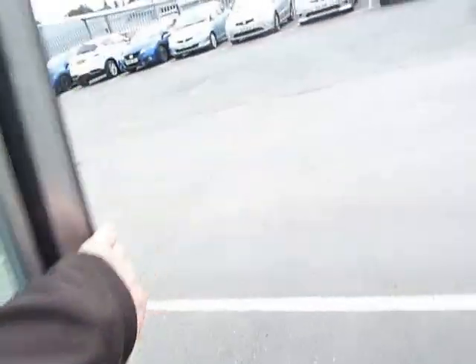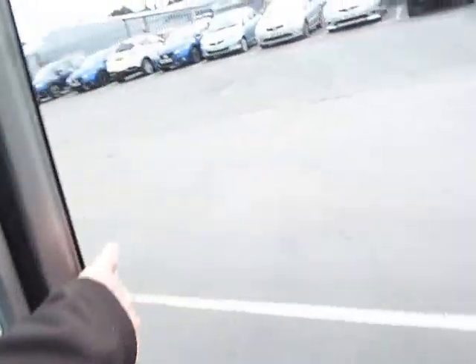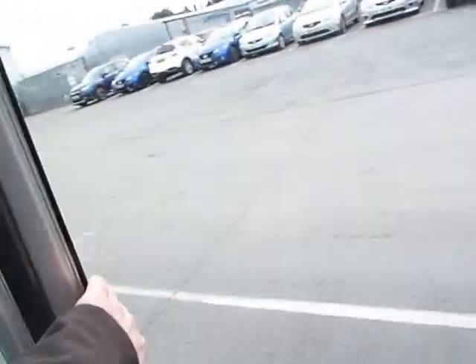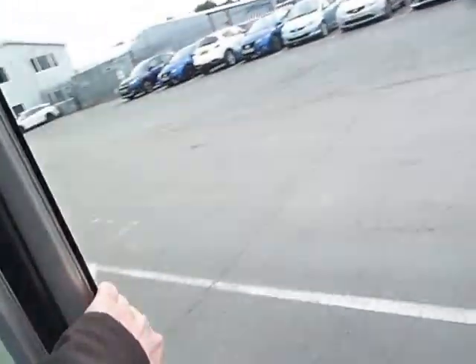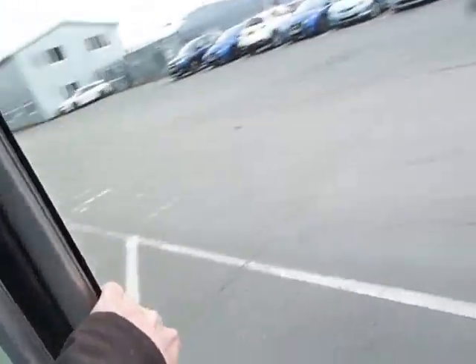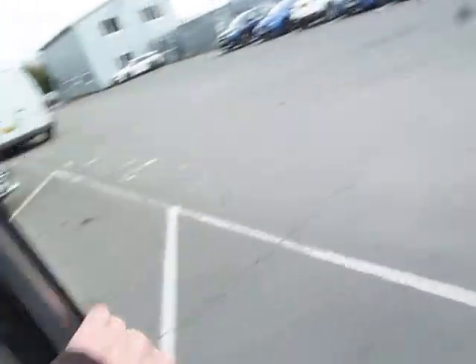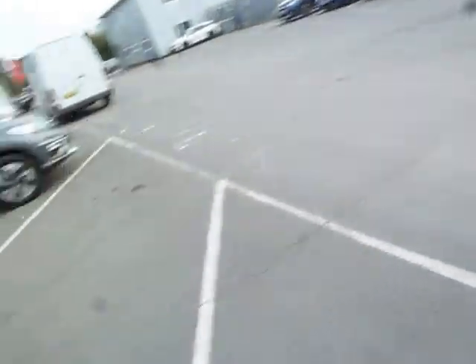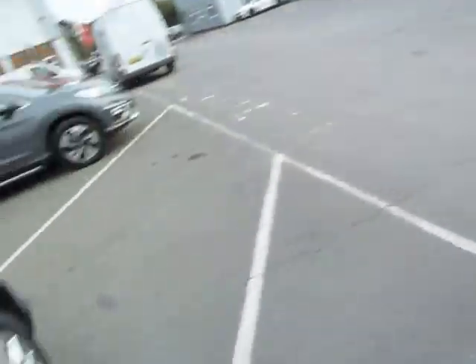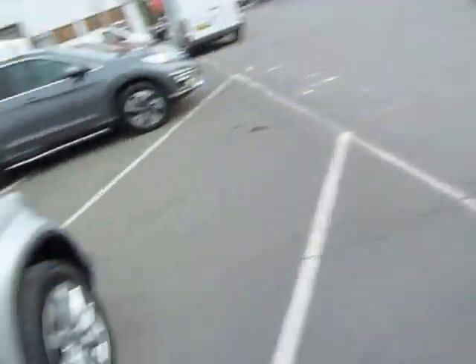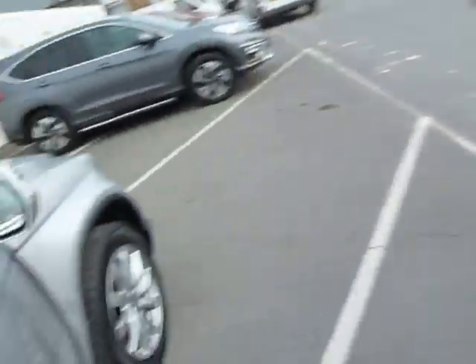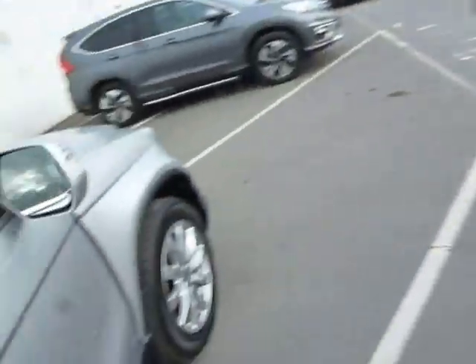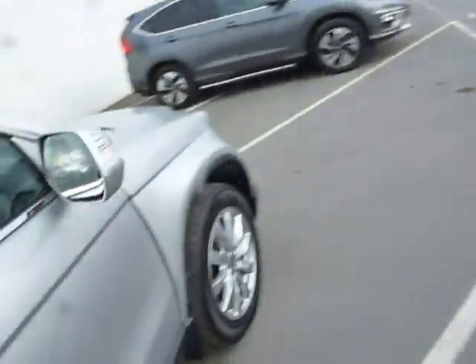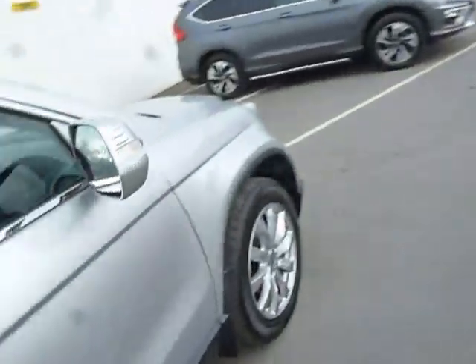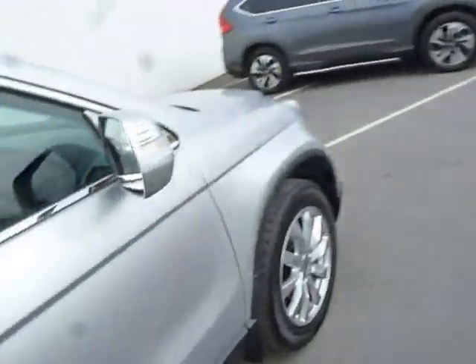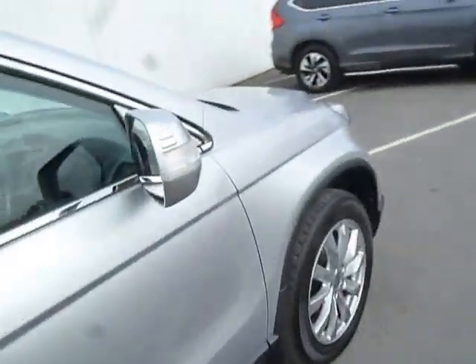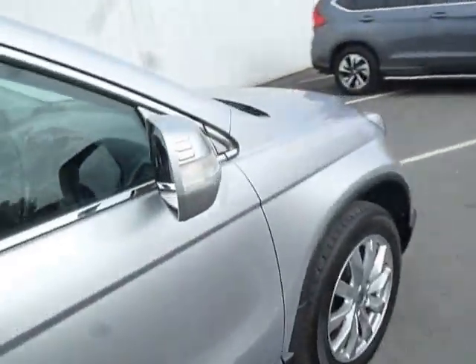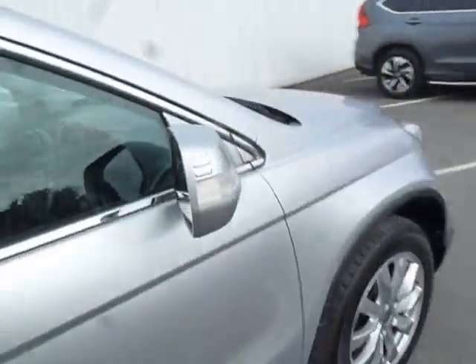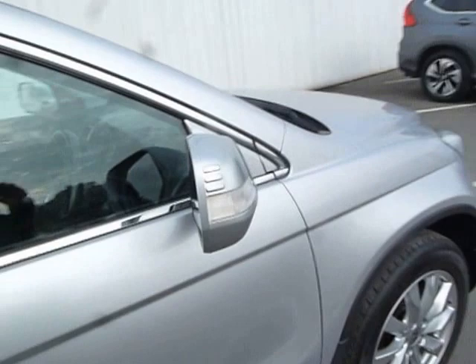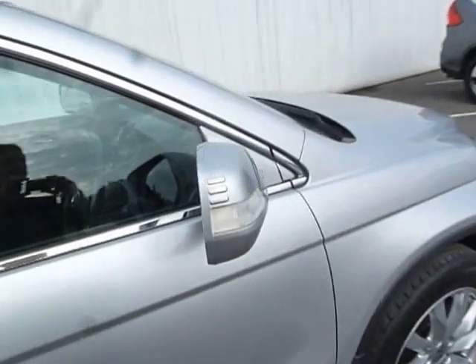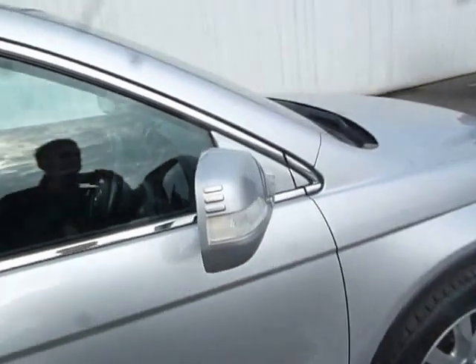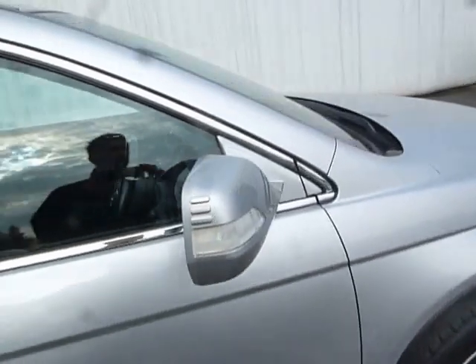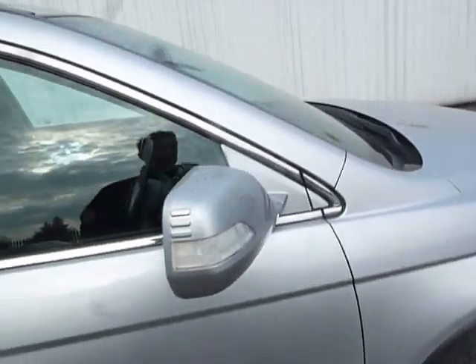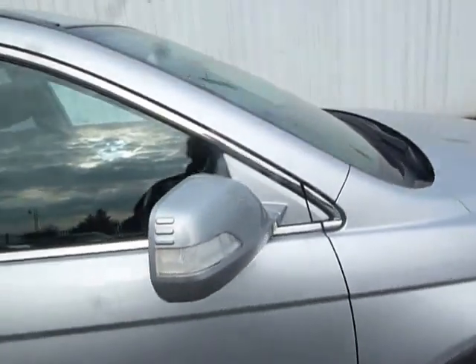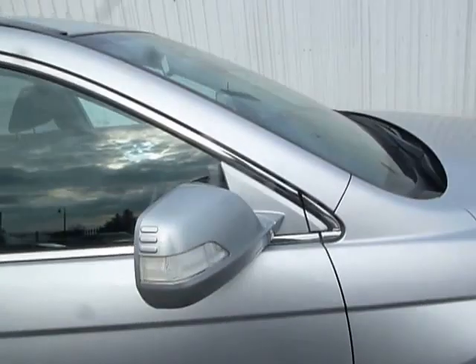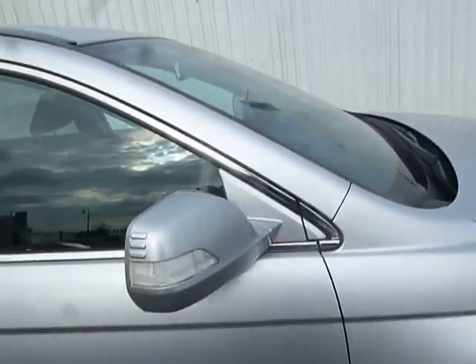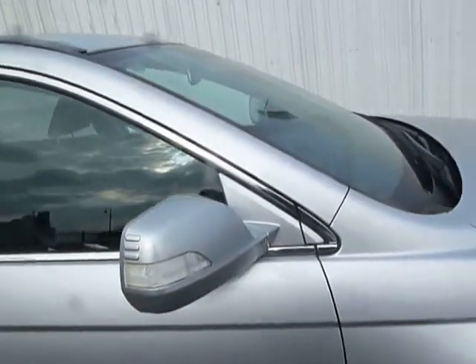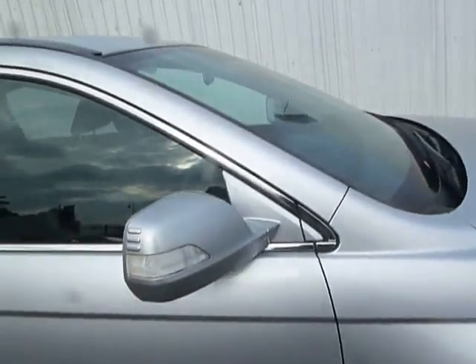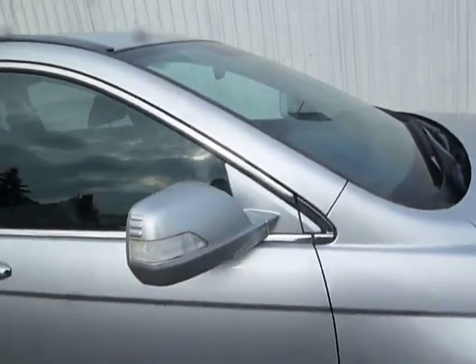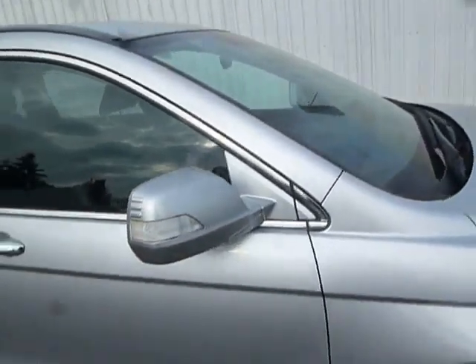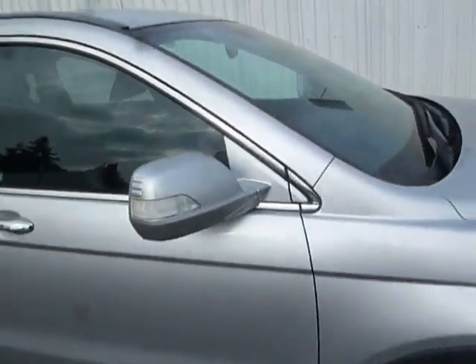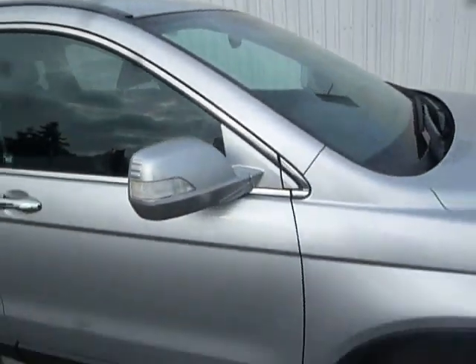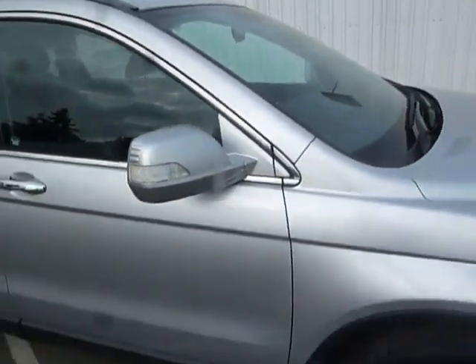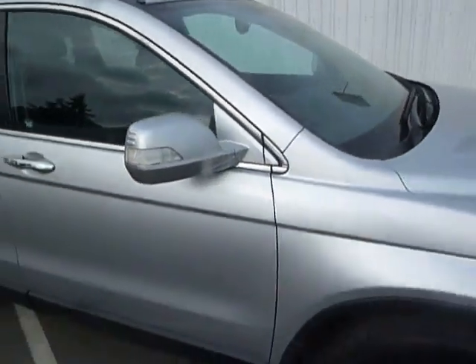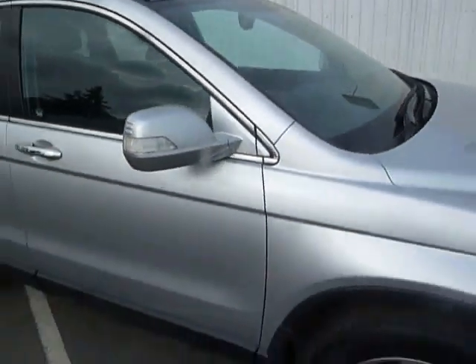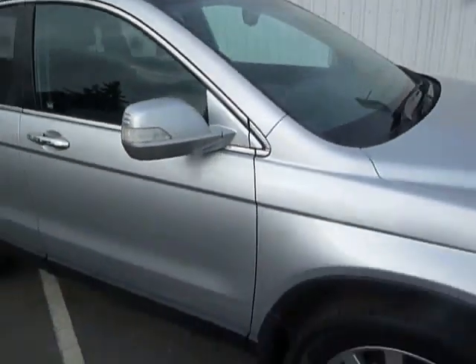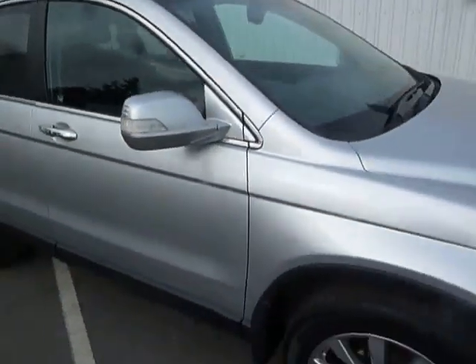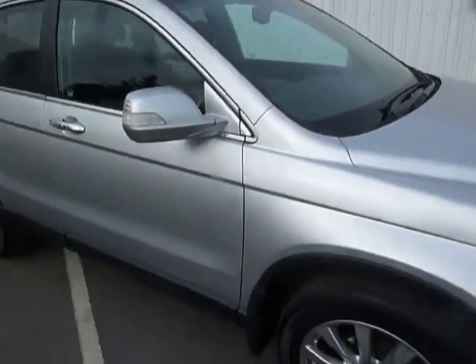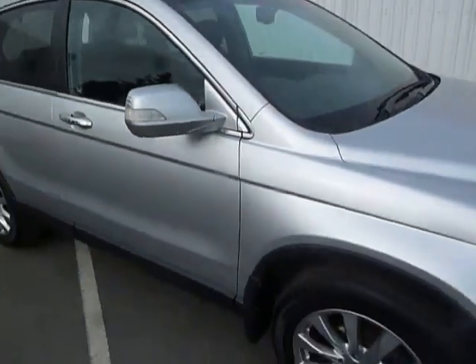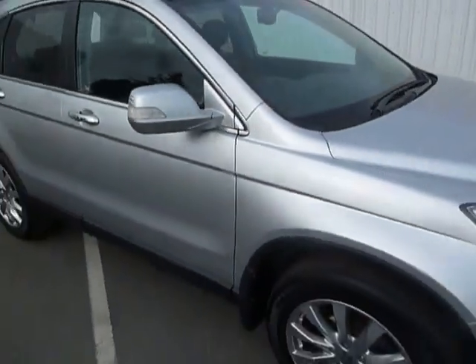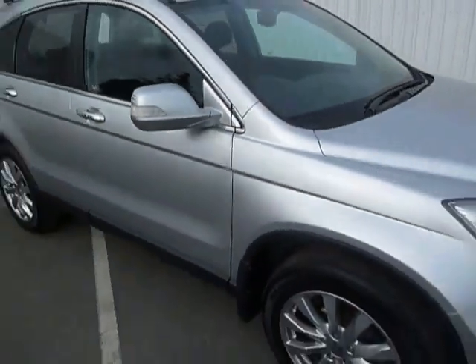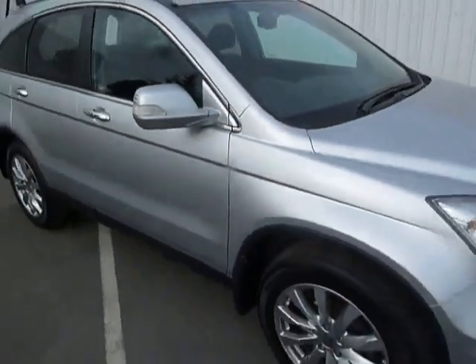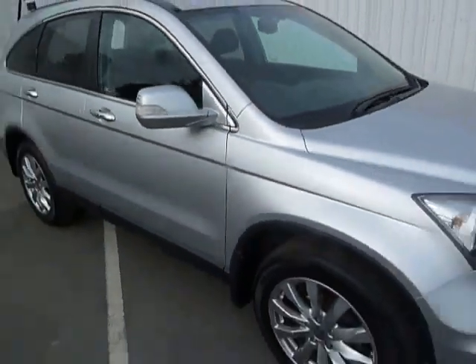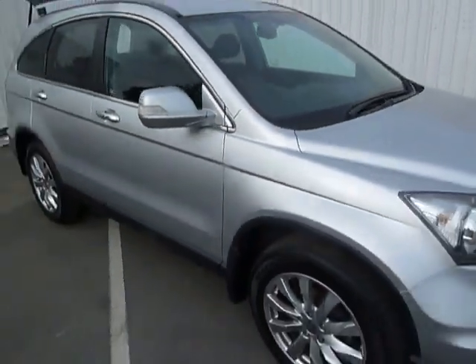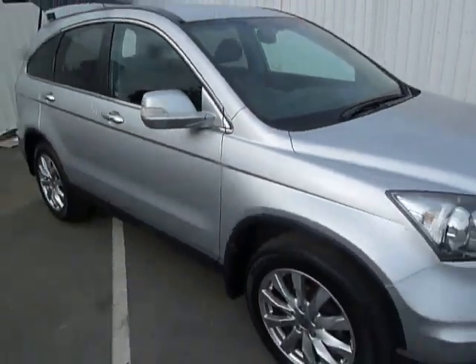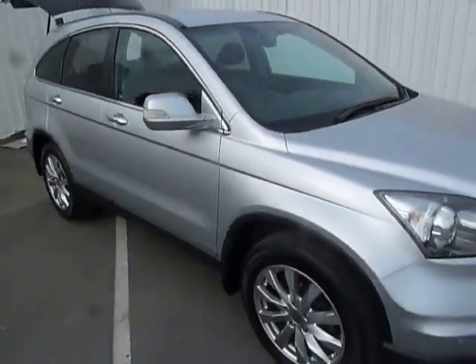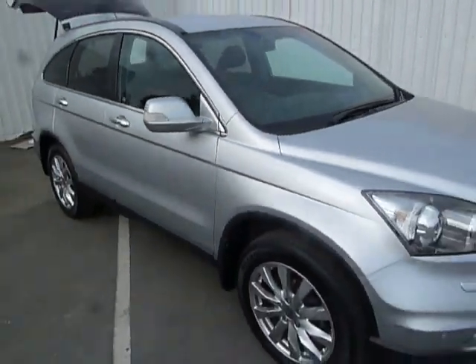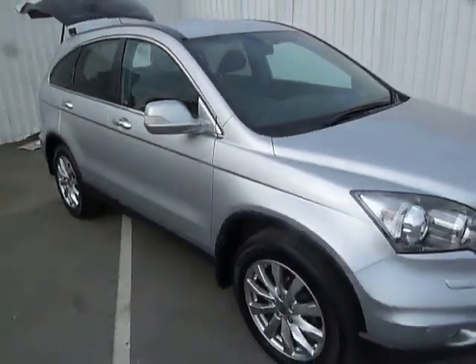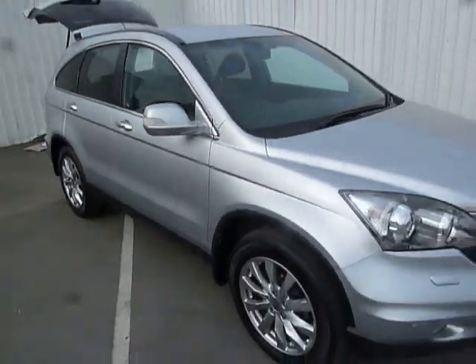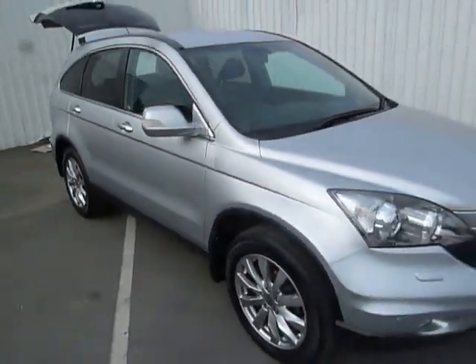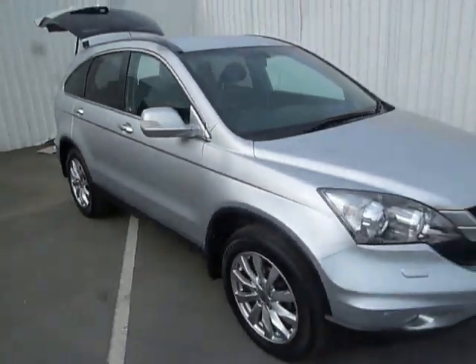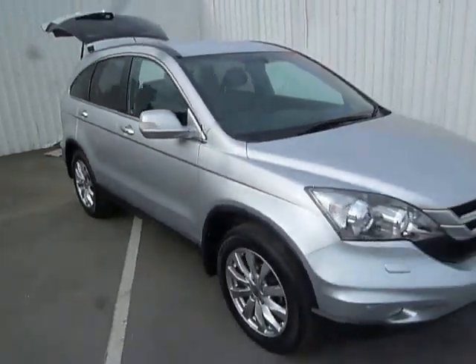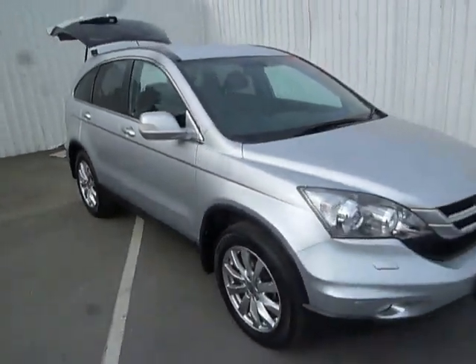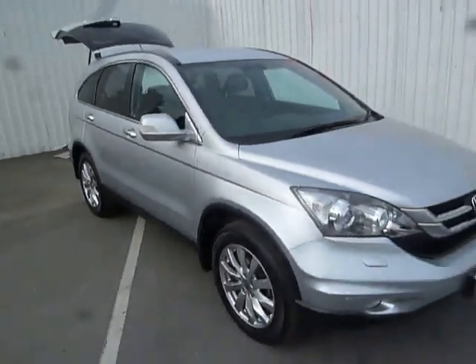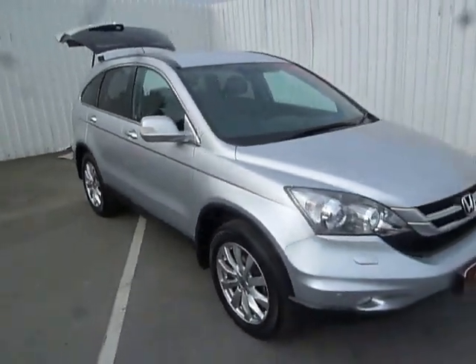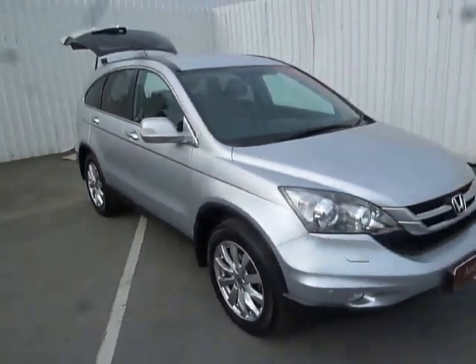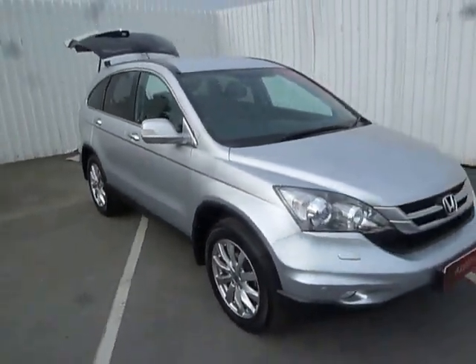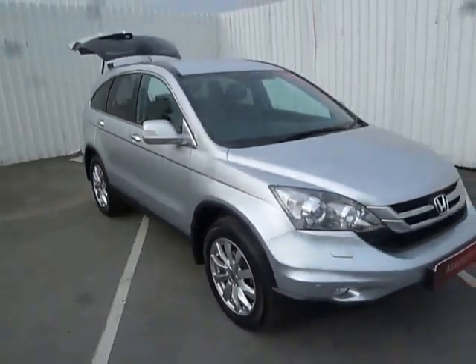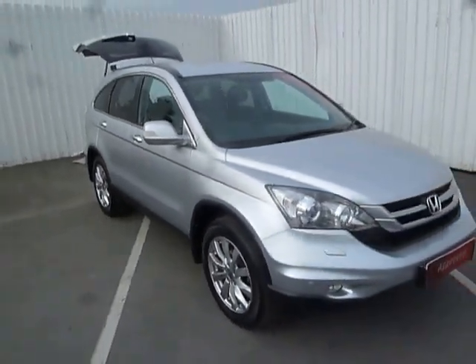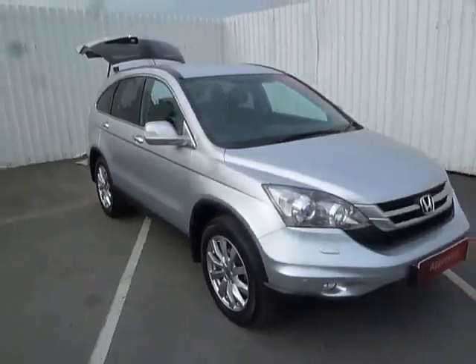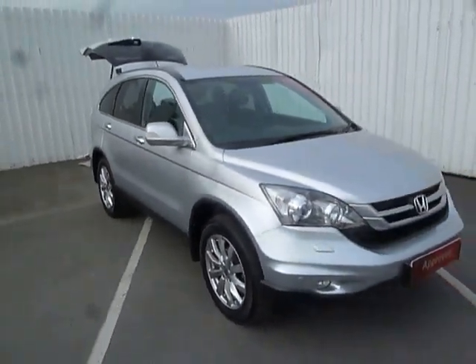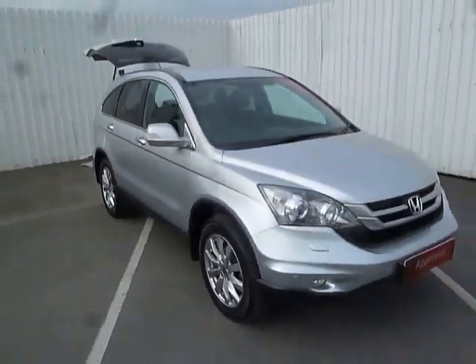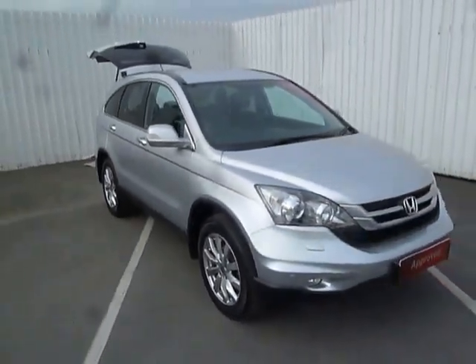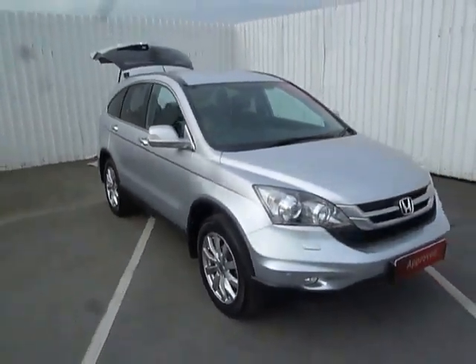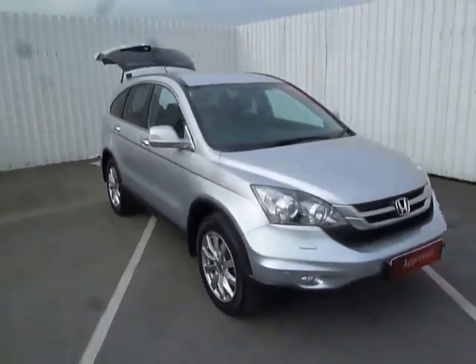If you'd like to see this car or hear some more details about it, please contact the Oswestry branch. Thank you for looking.